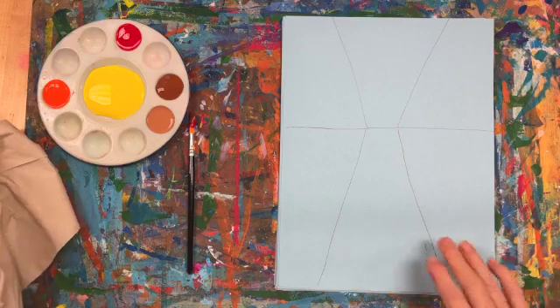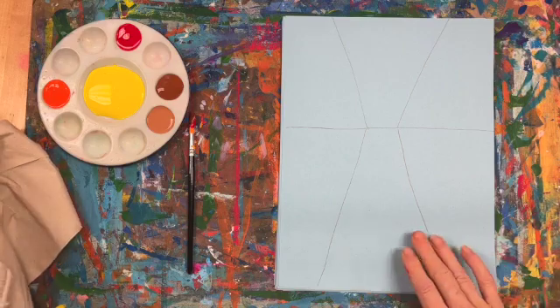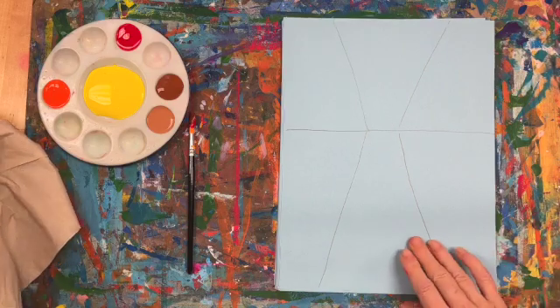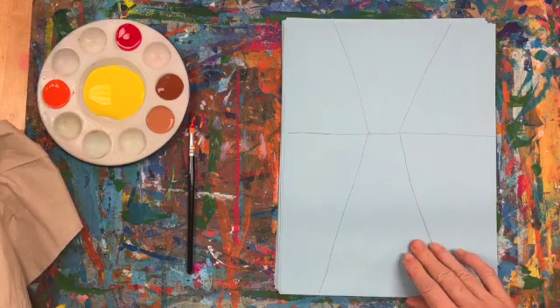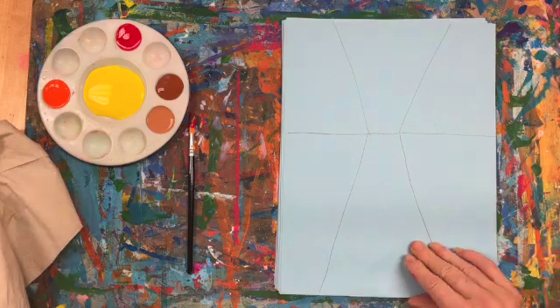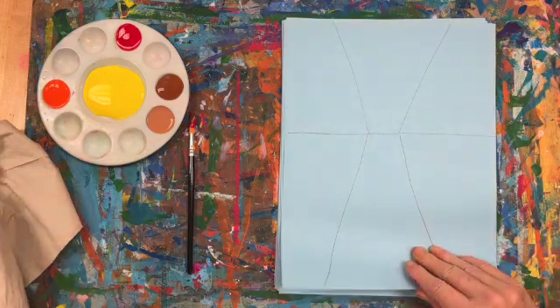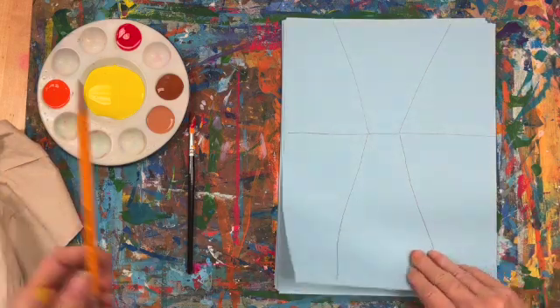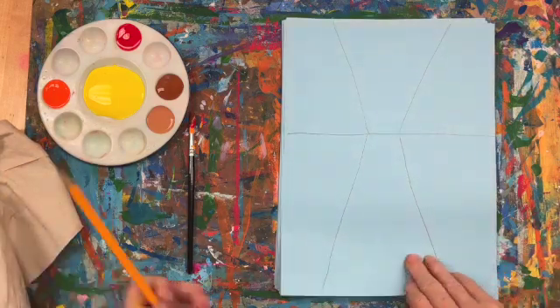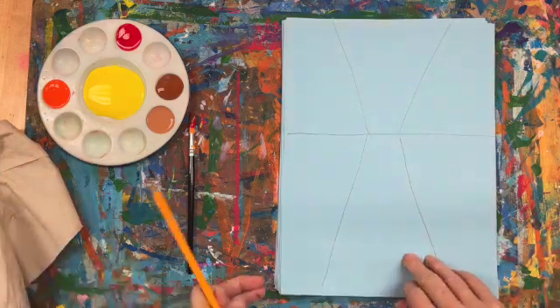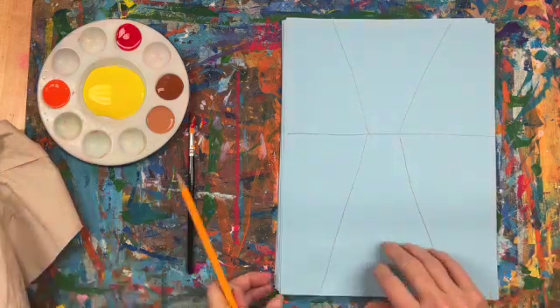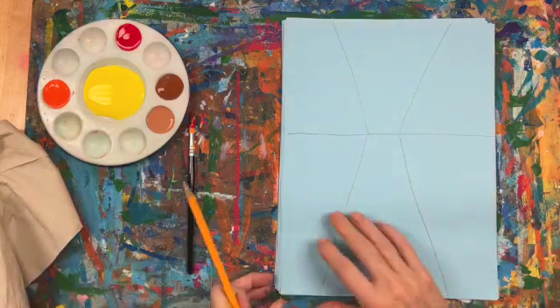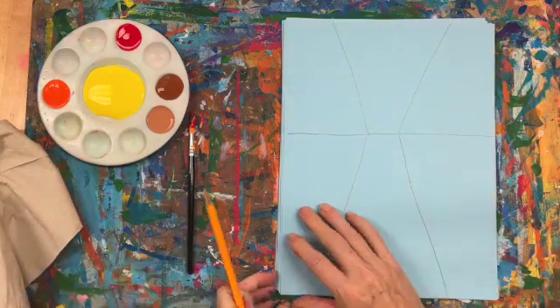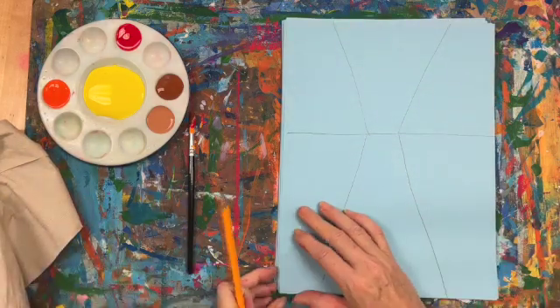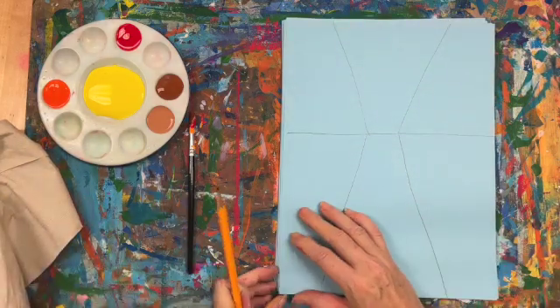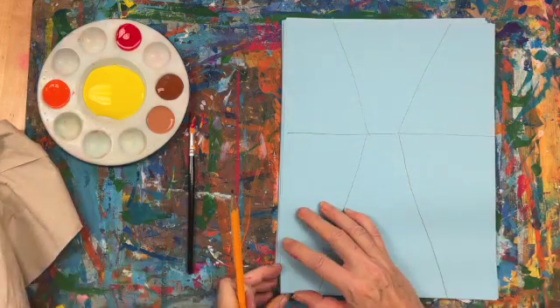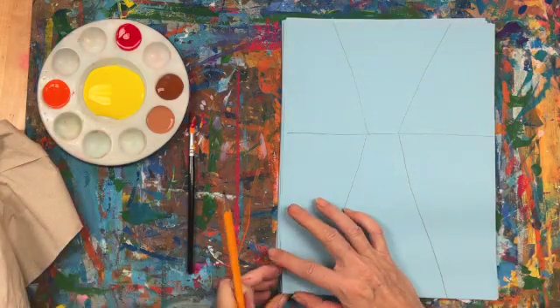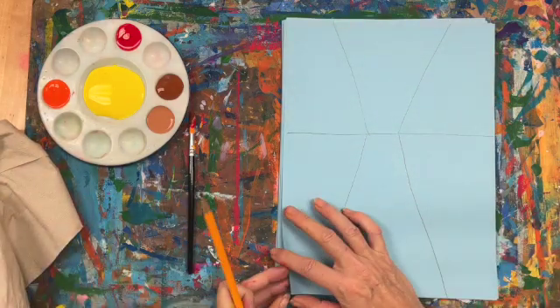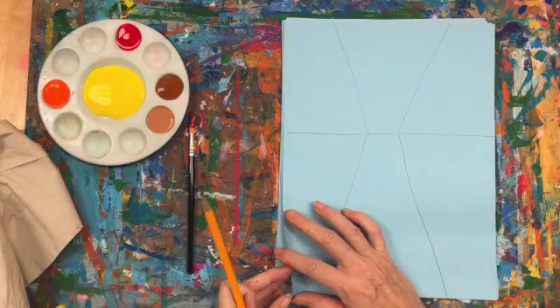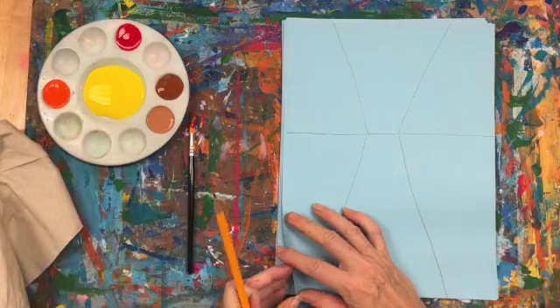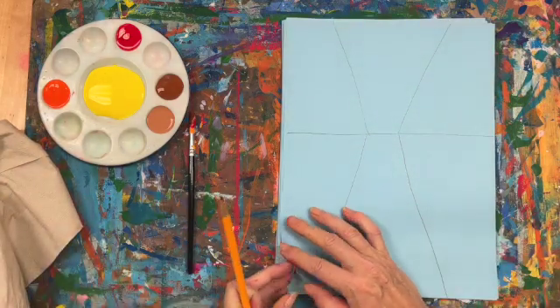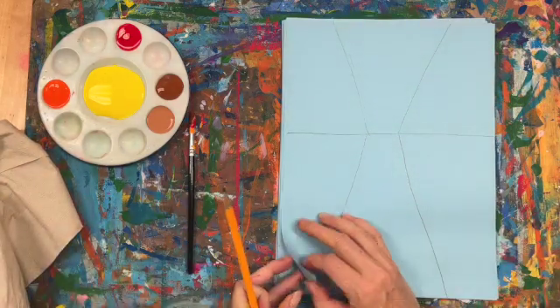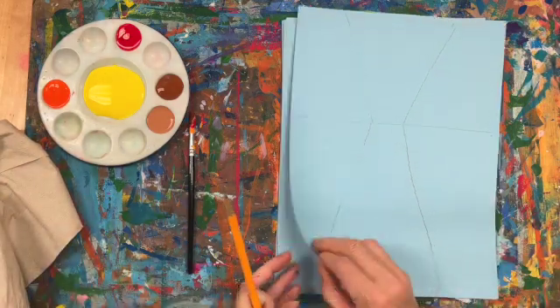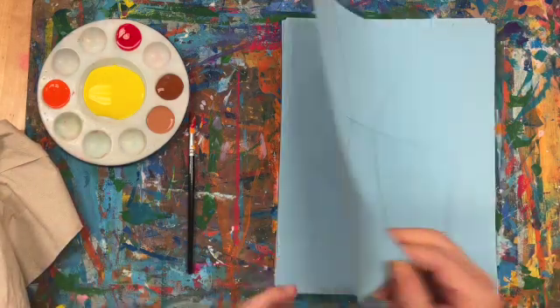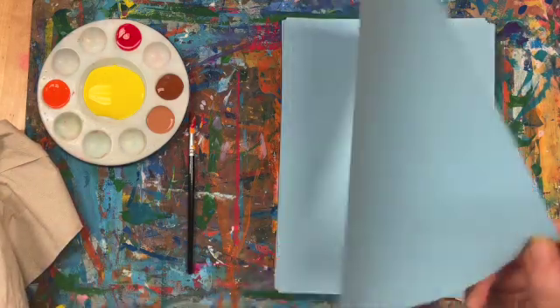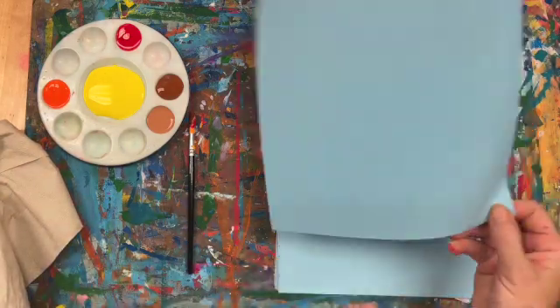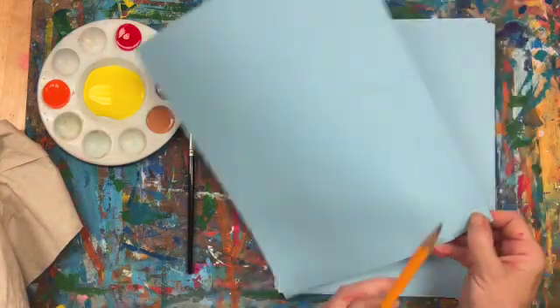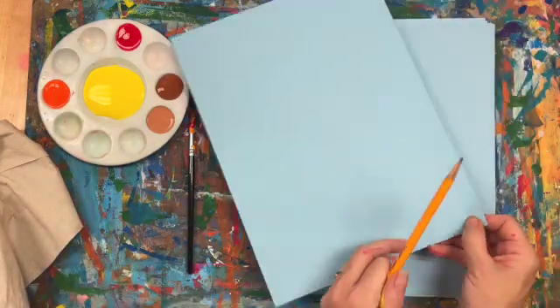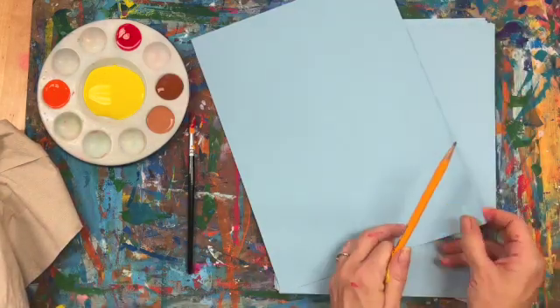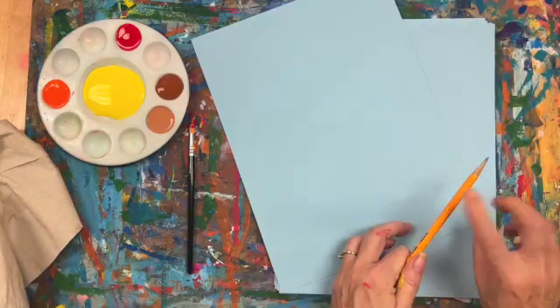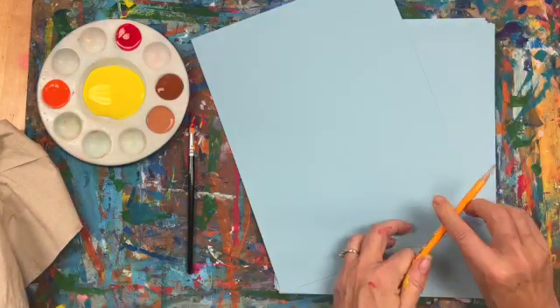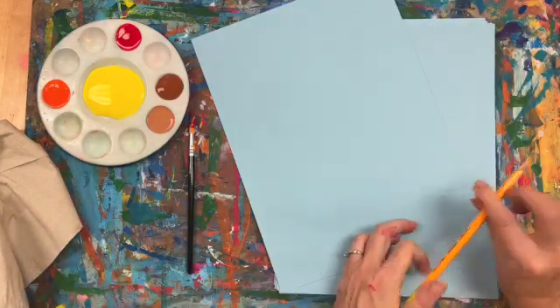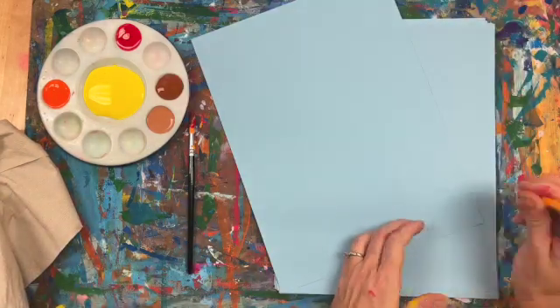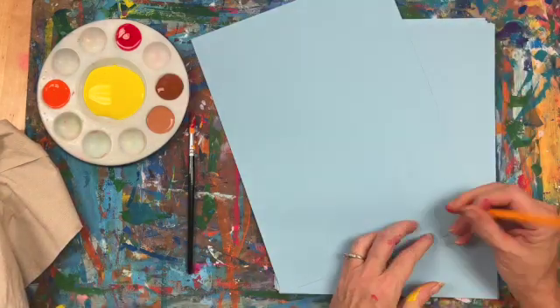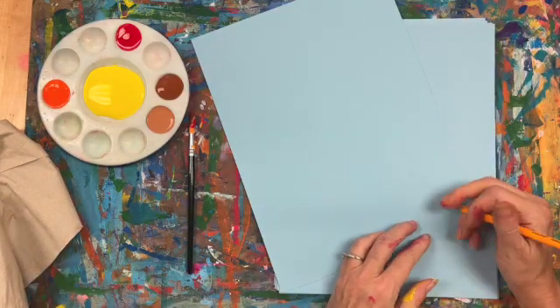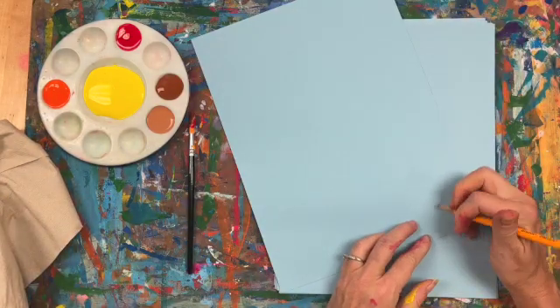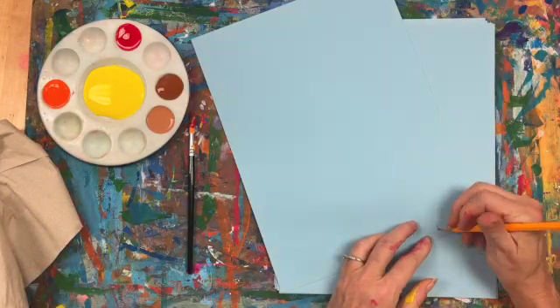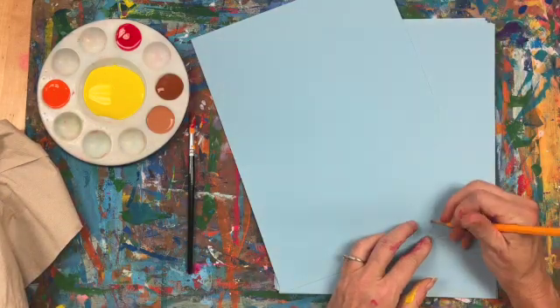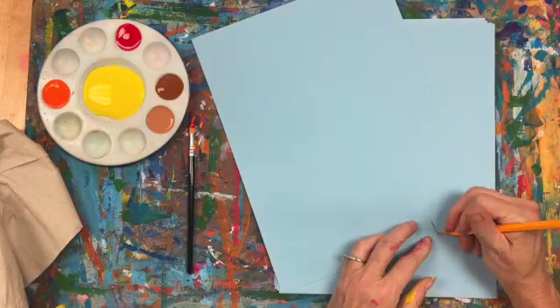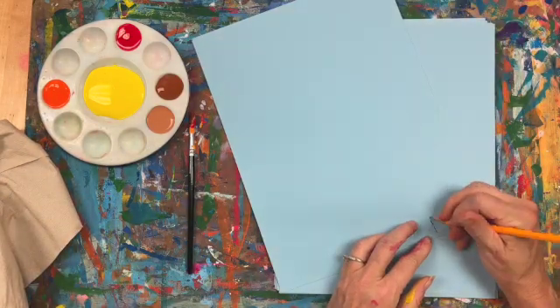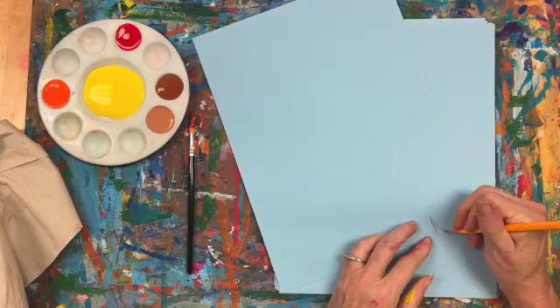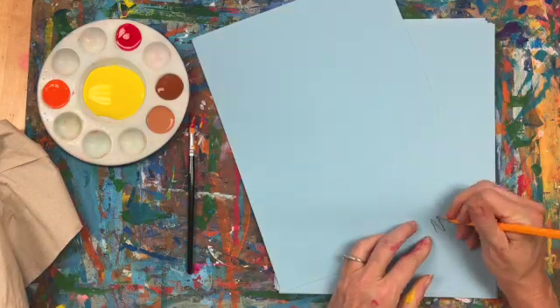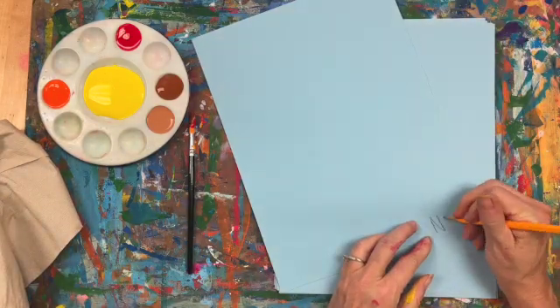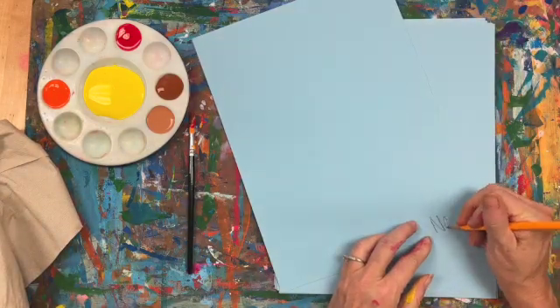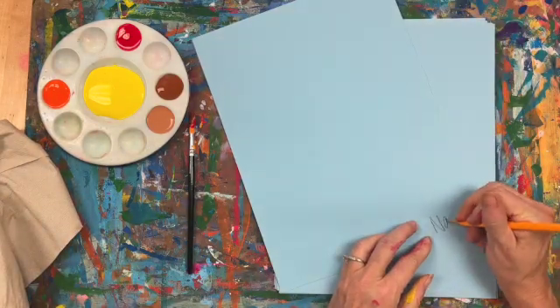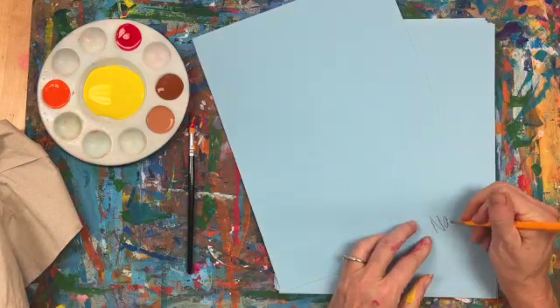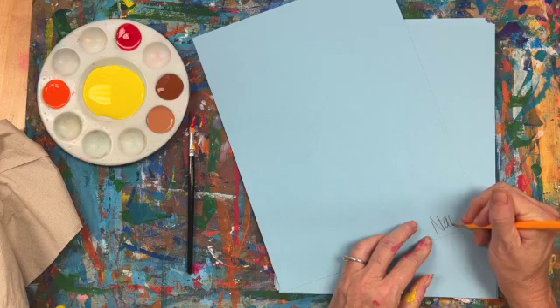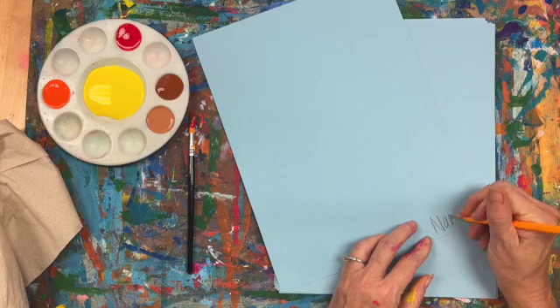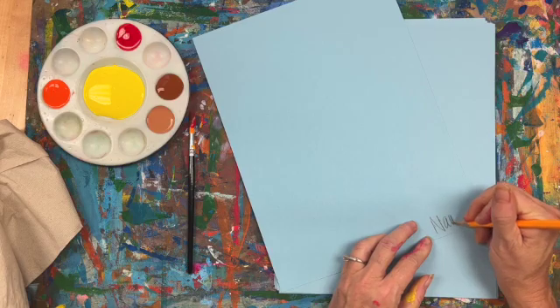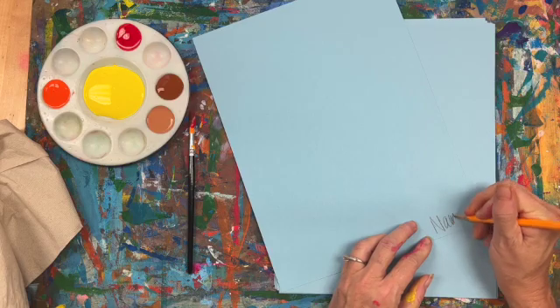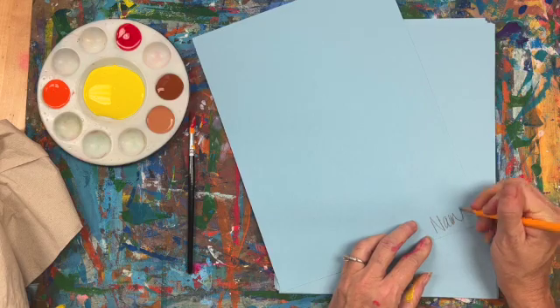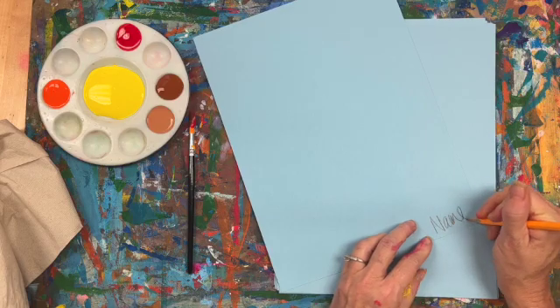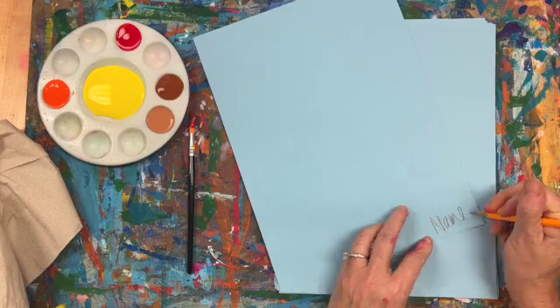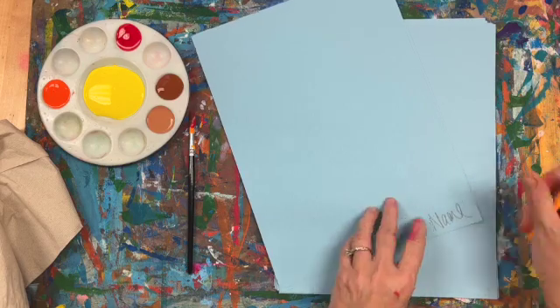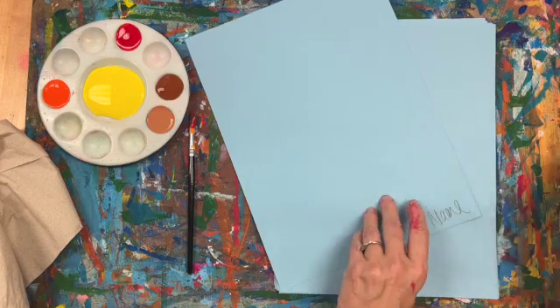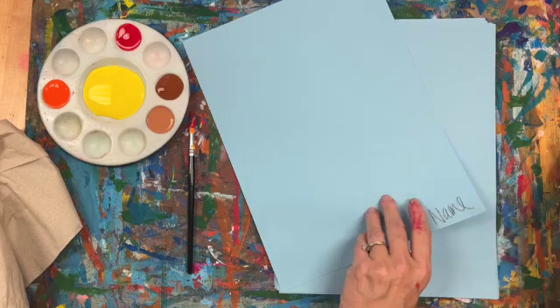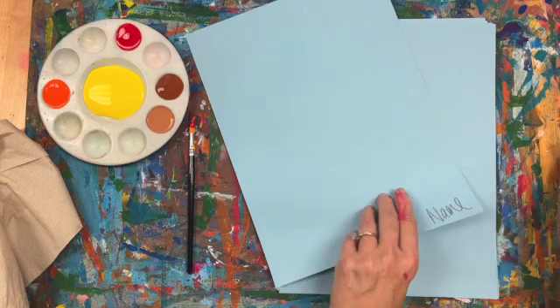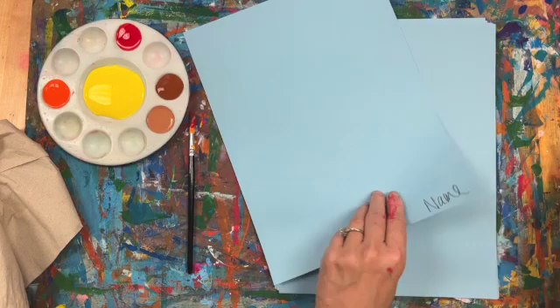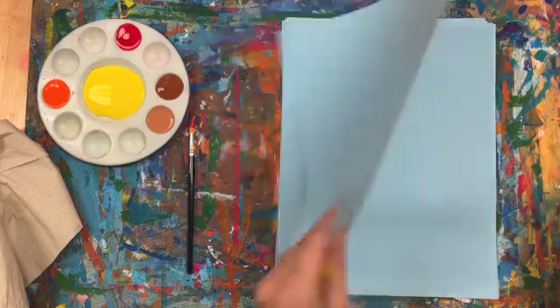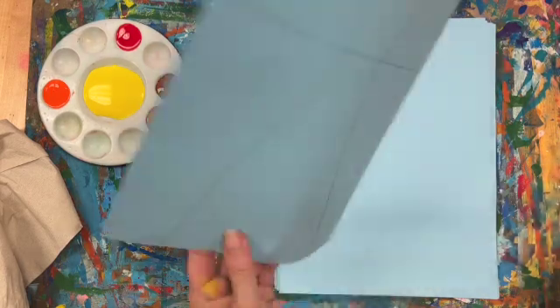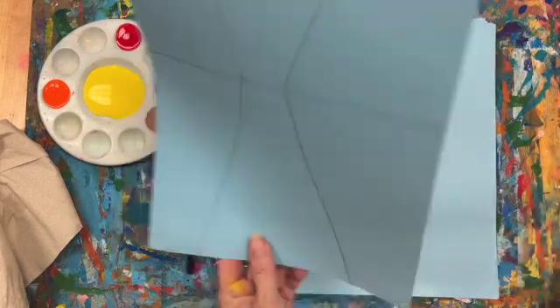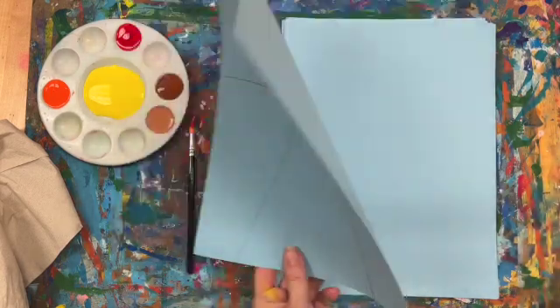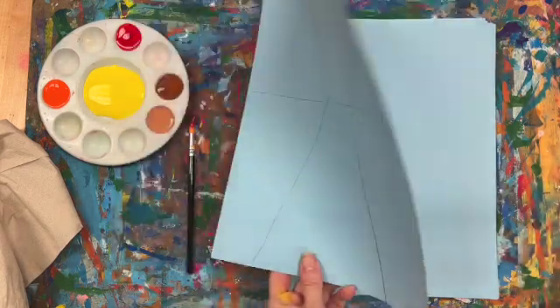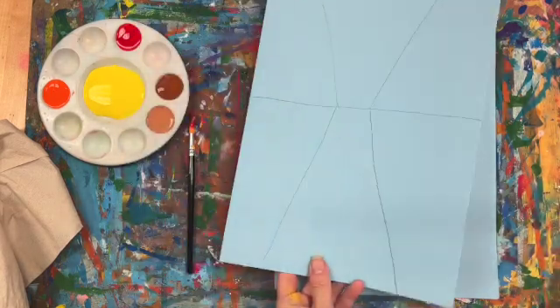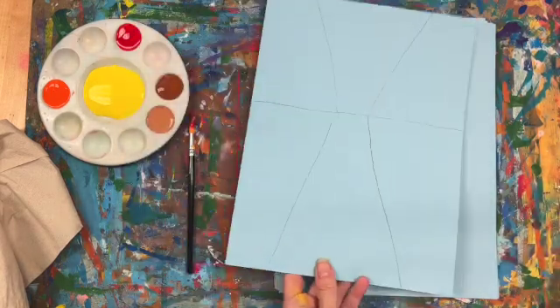Before I start painting, I'm going to put my name on the back so I do not forget.